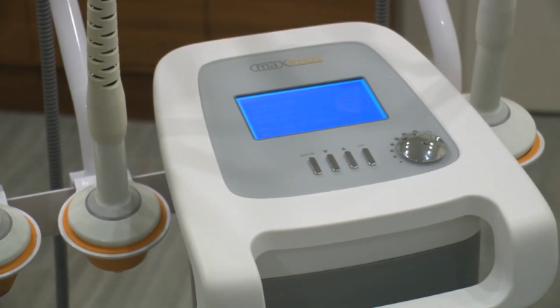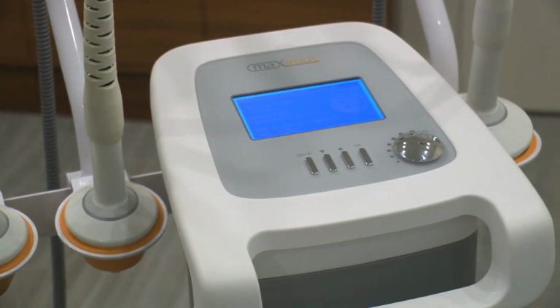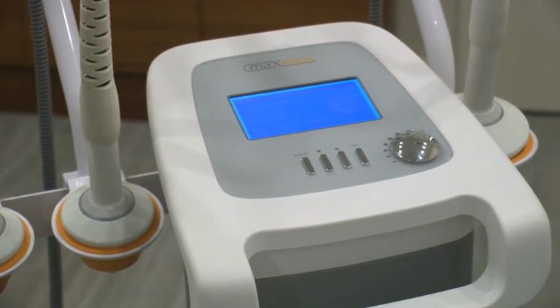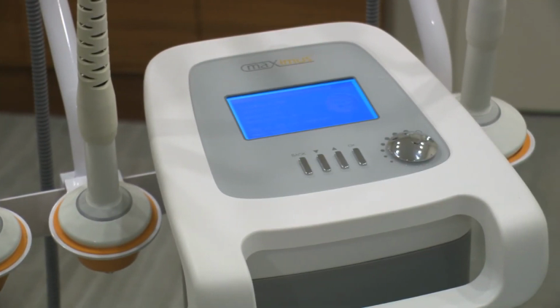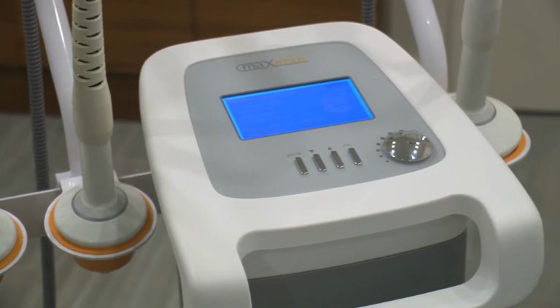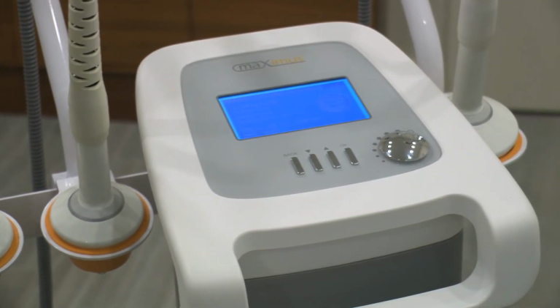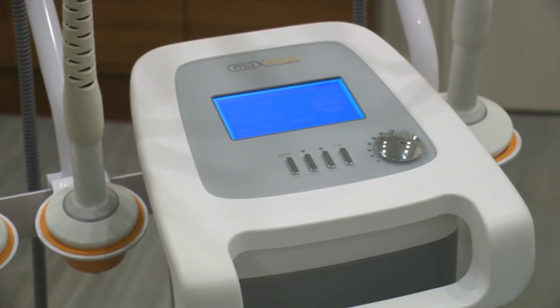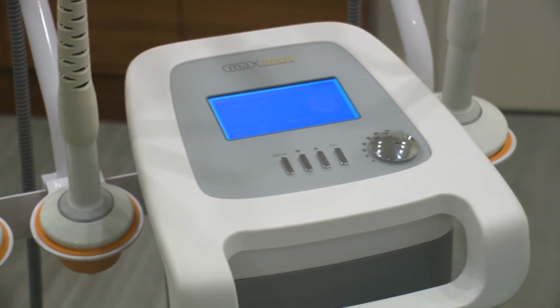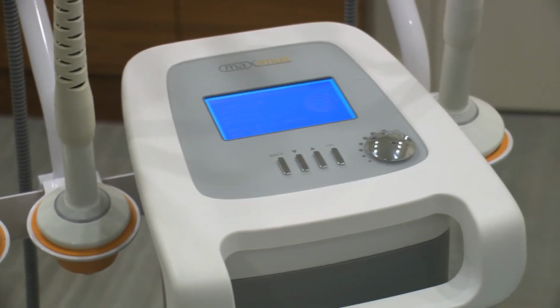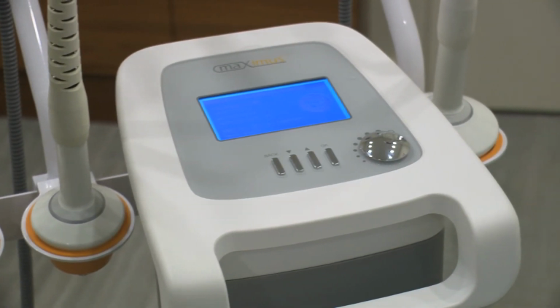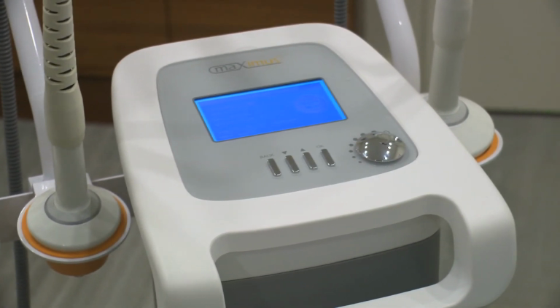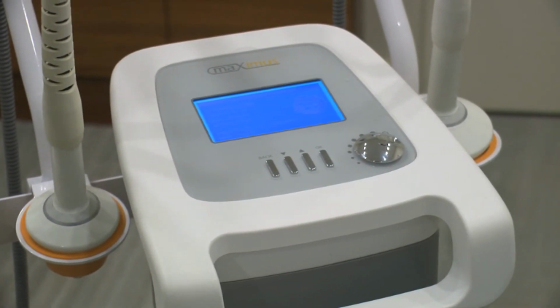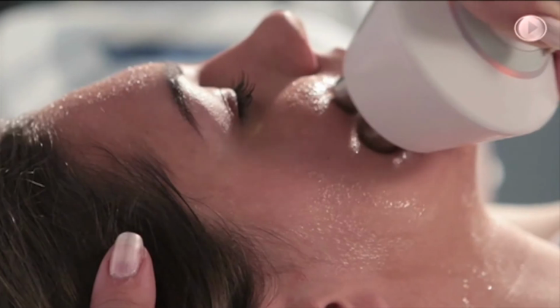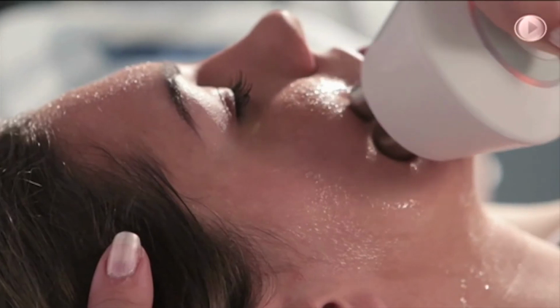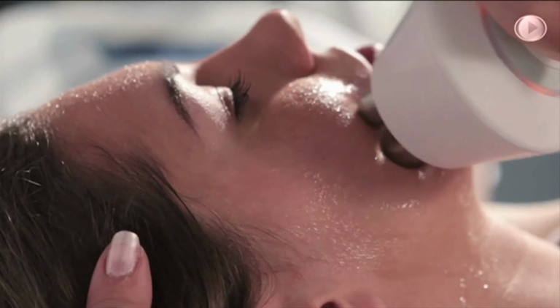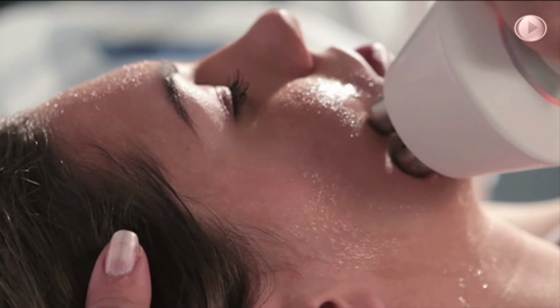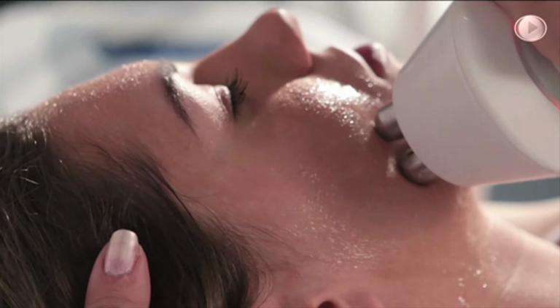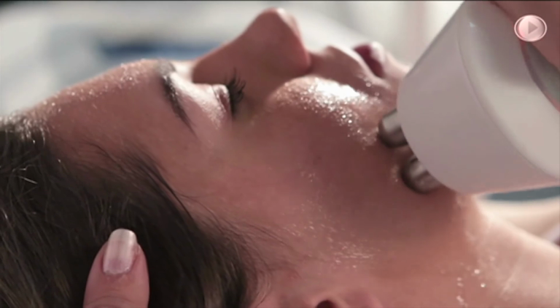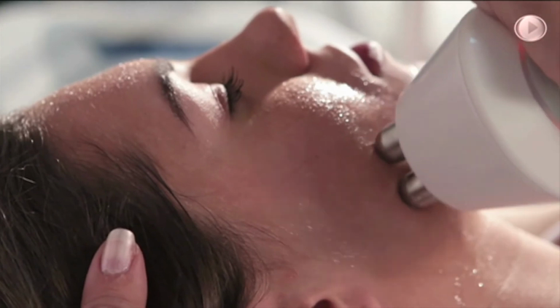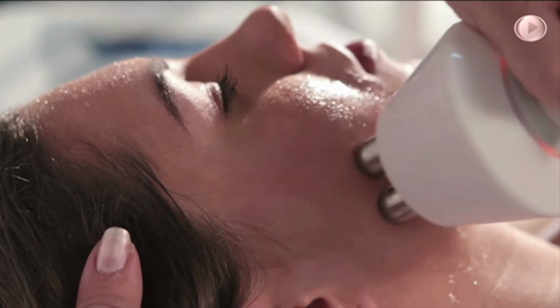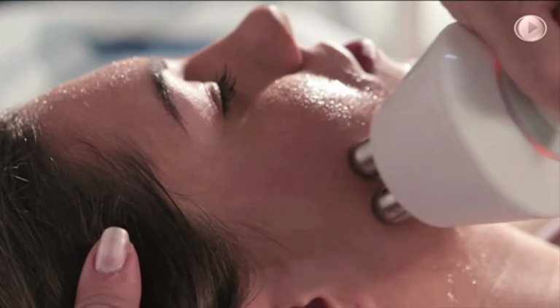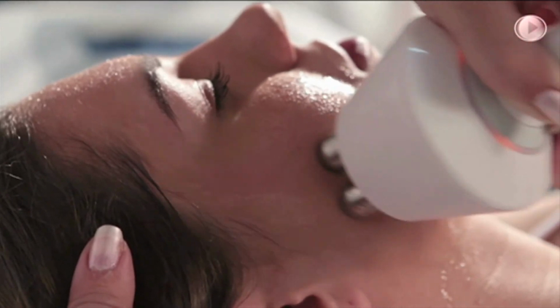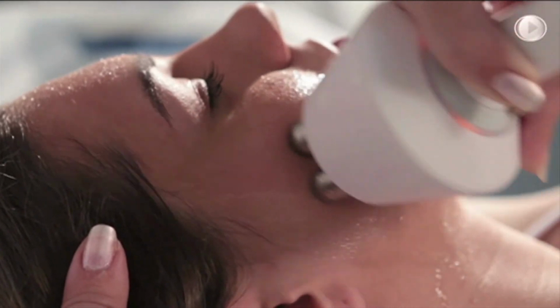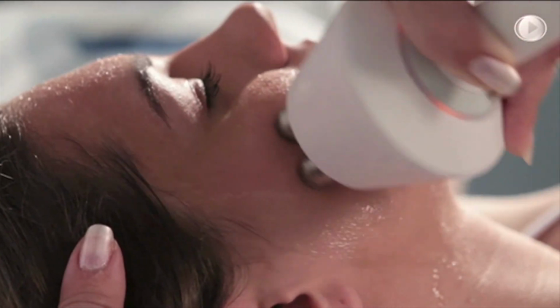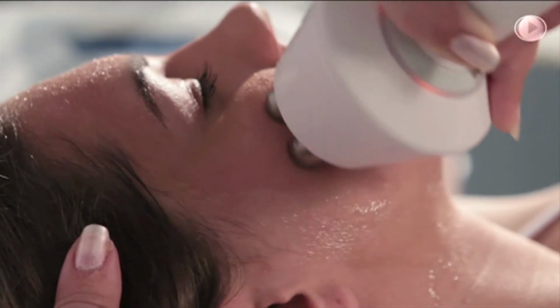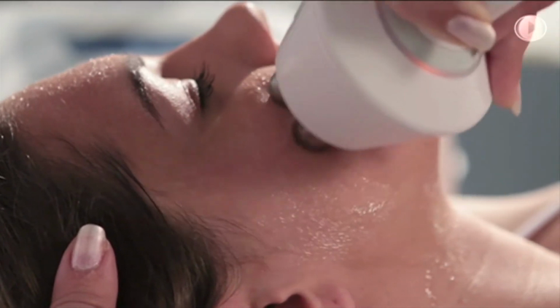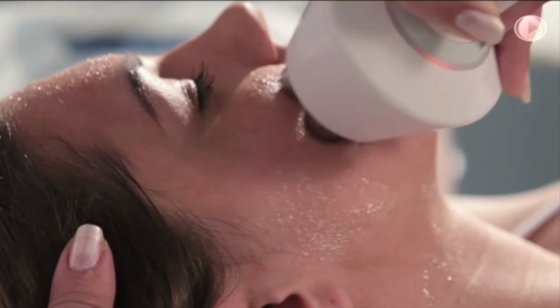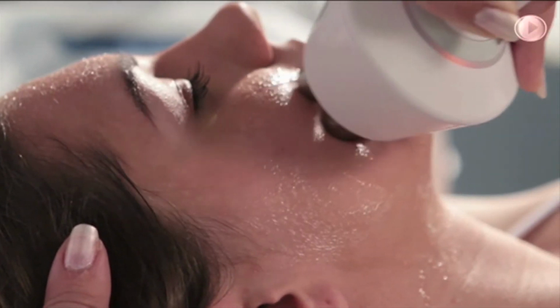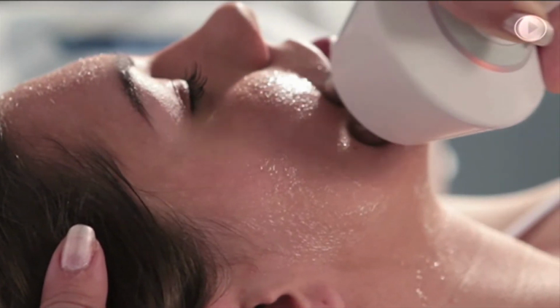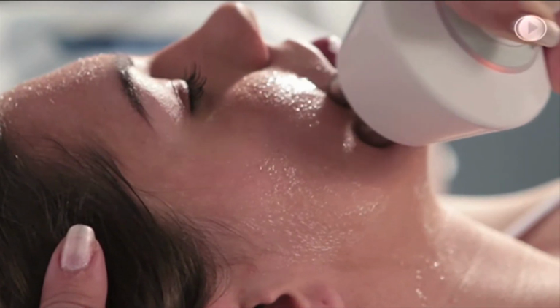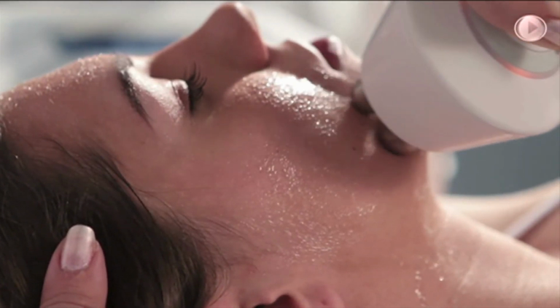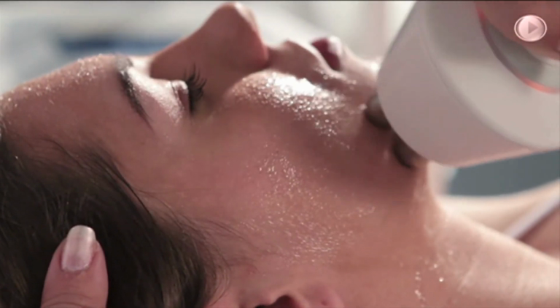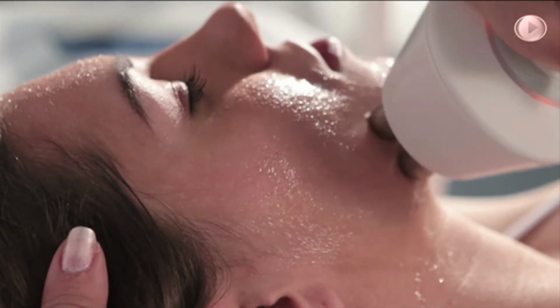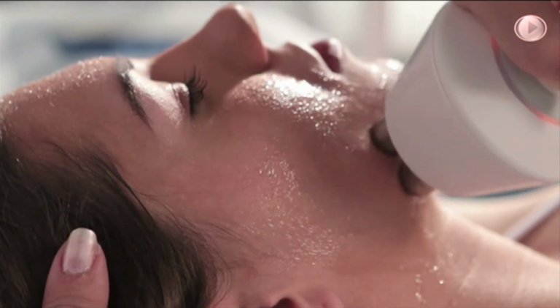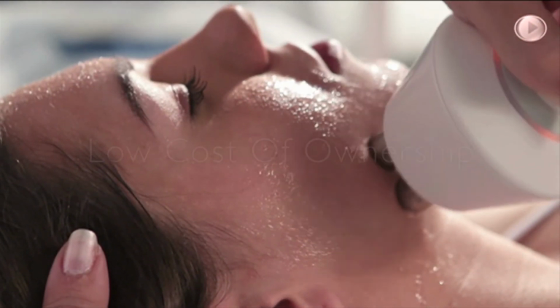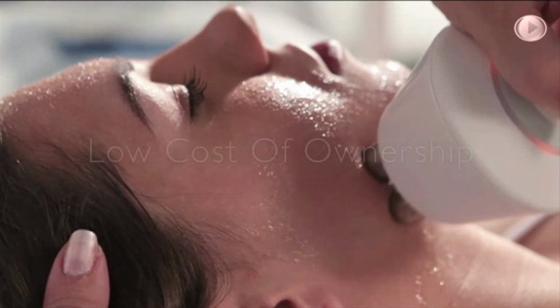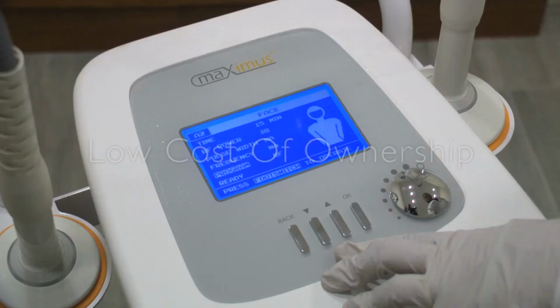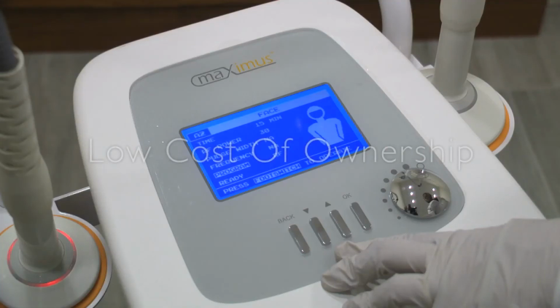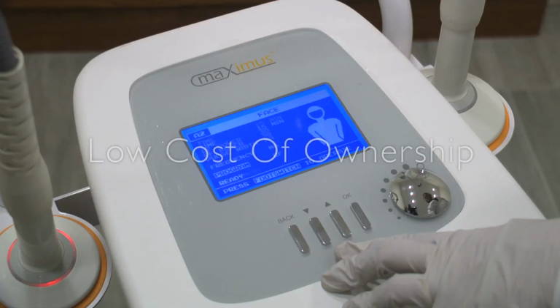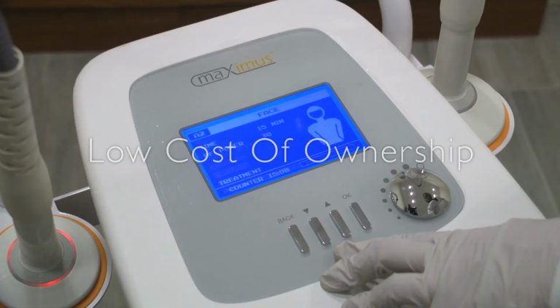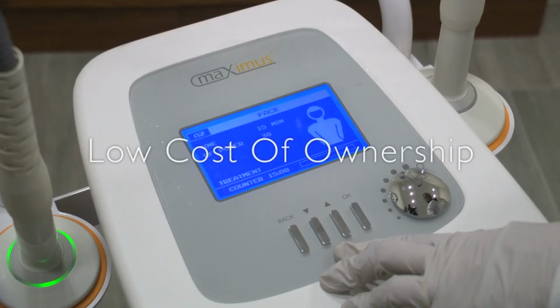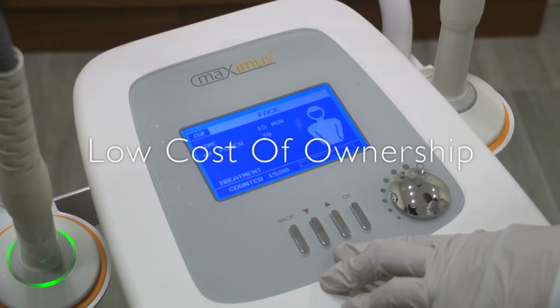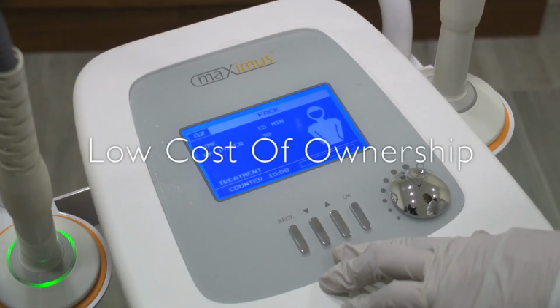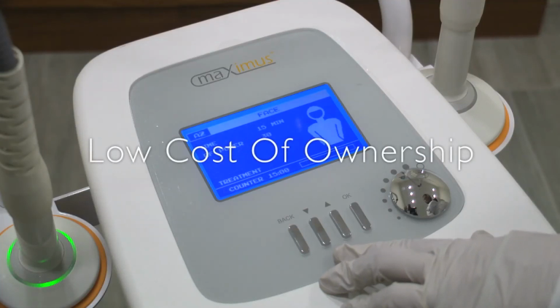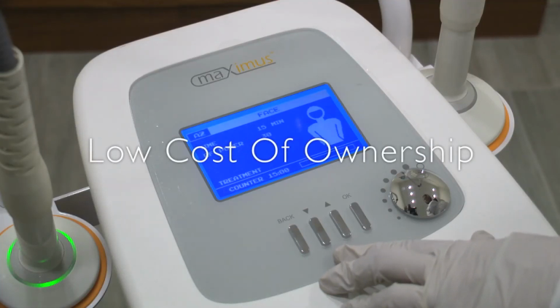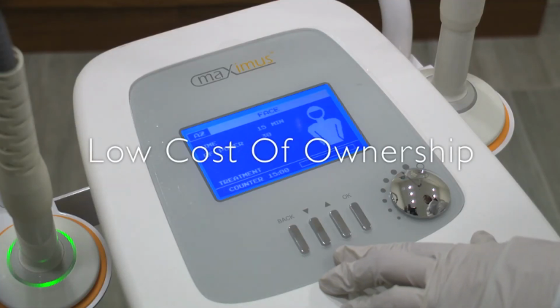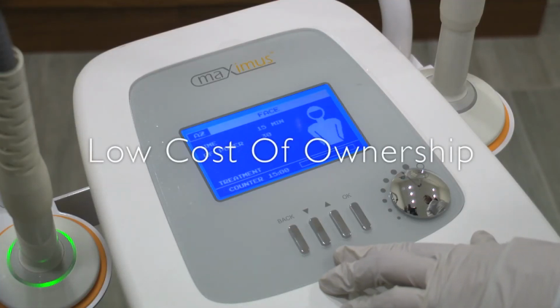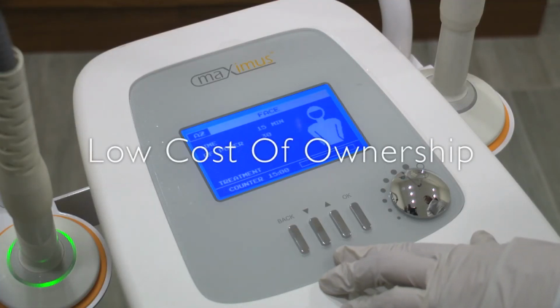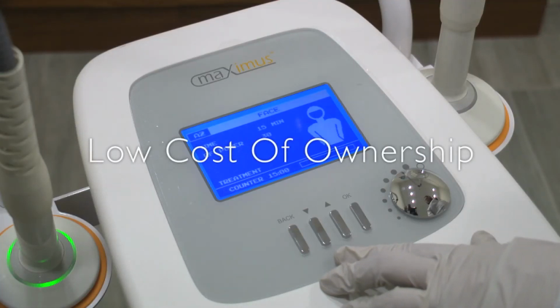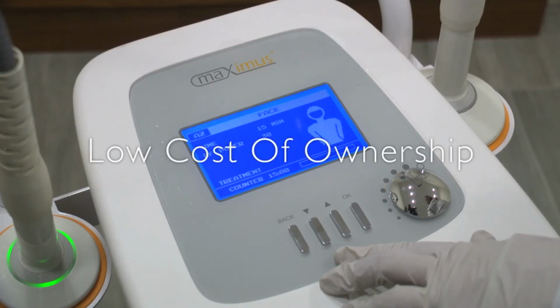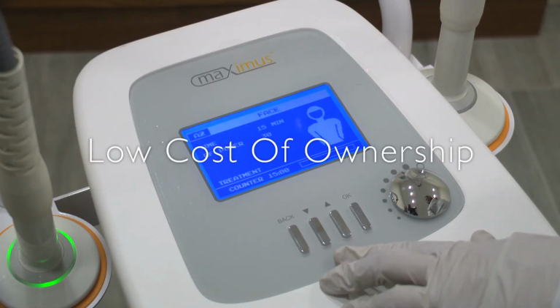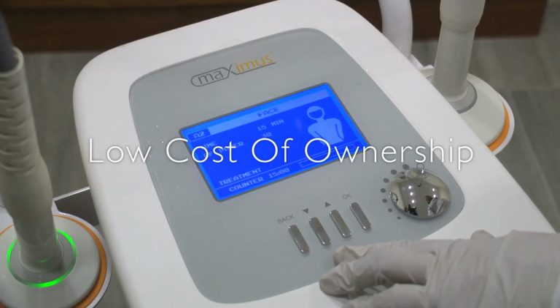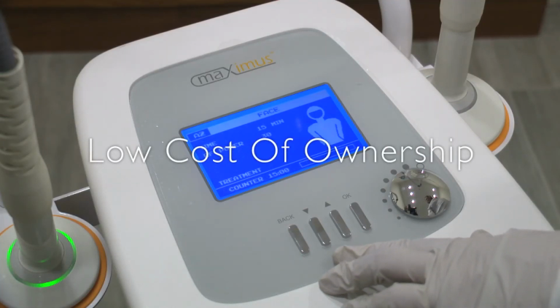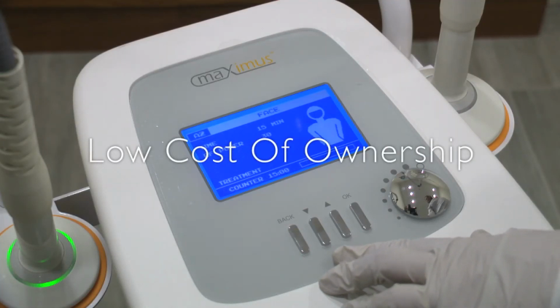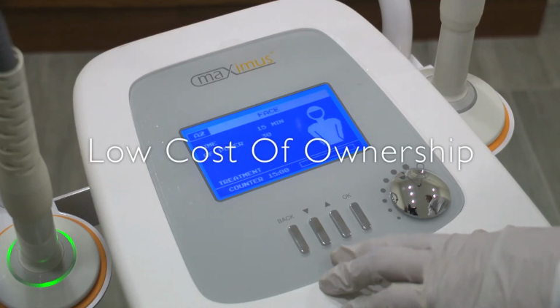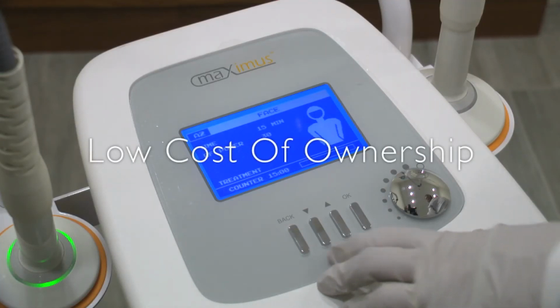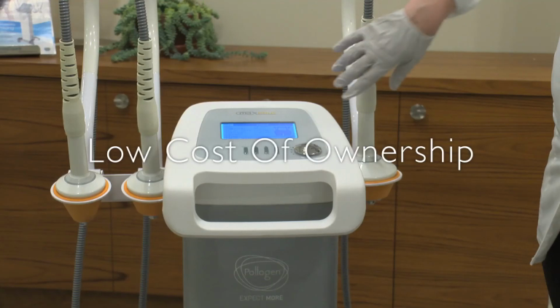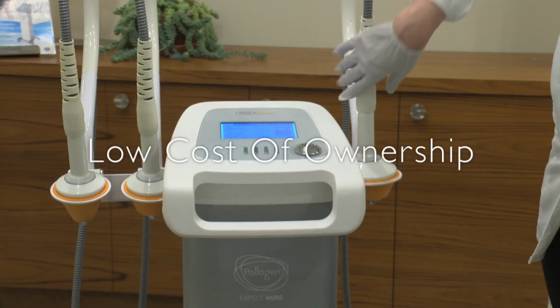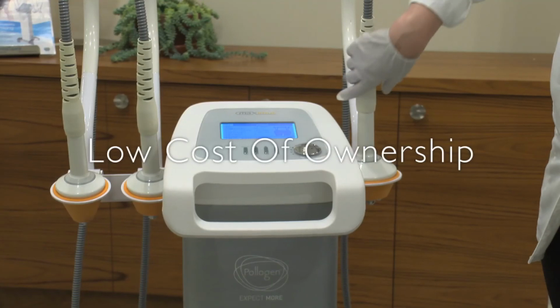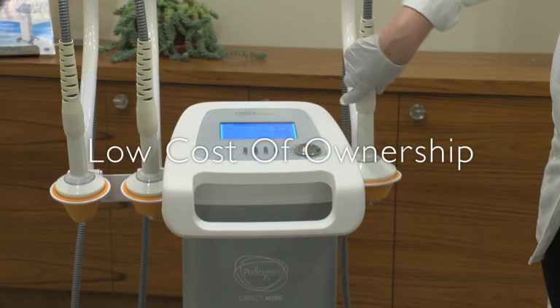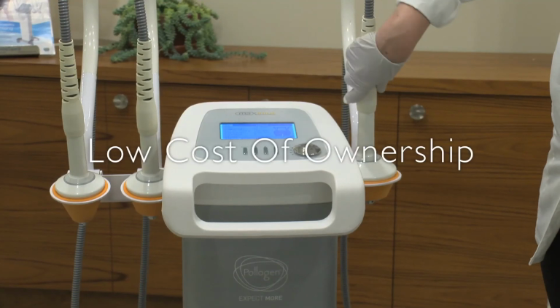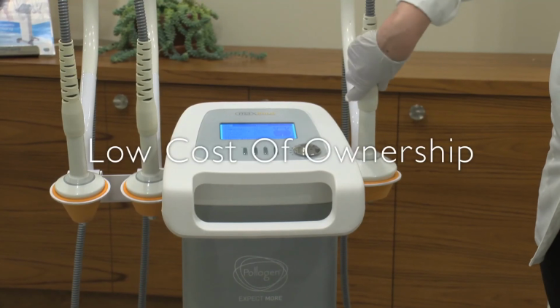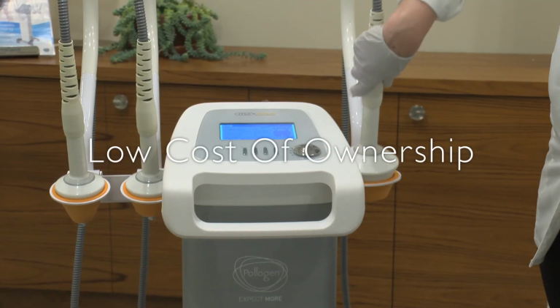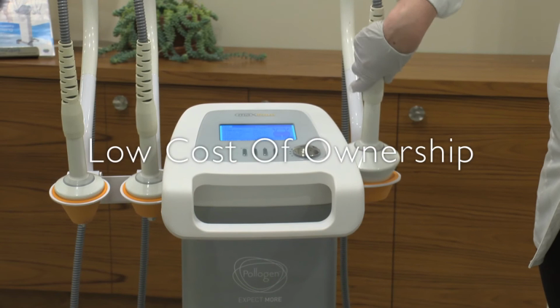The Maximus is reliable, and there's no need for periodic maintenance, allowing a very low ongoing cost of ownership.